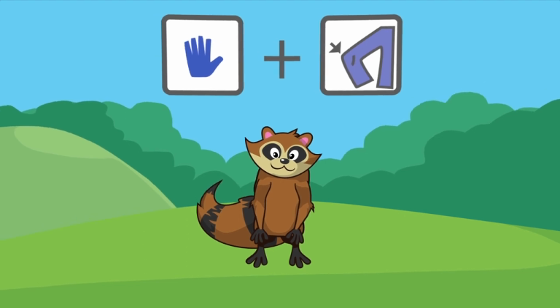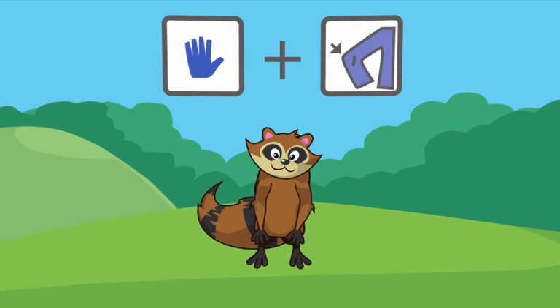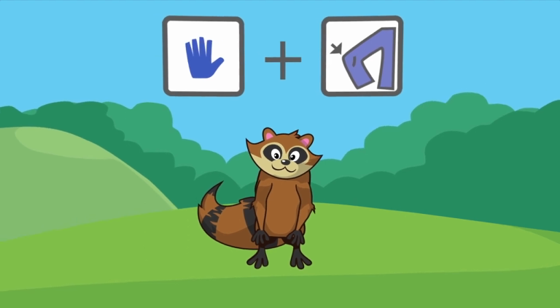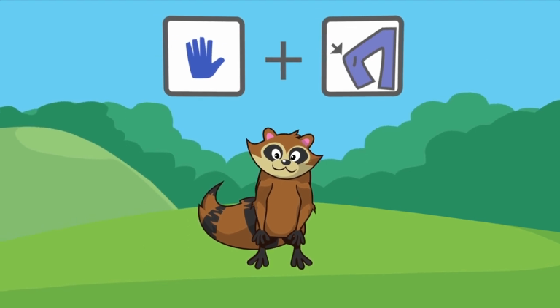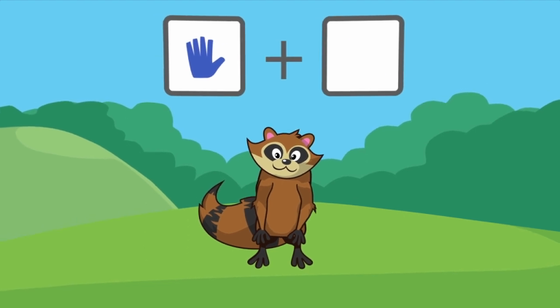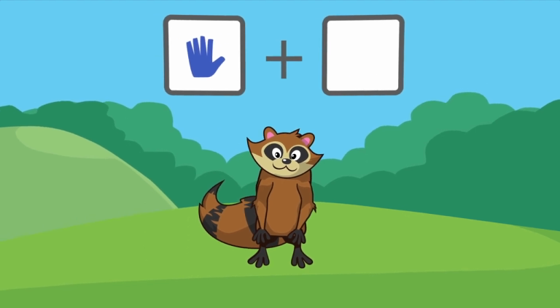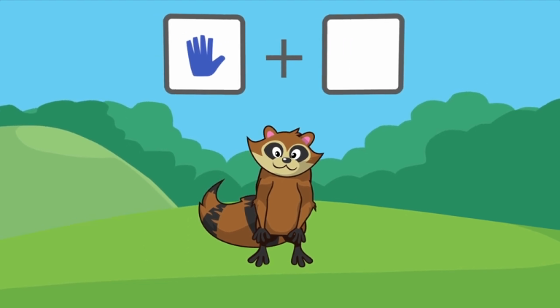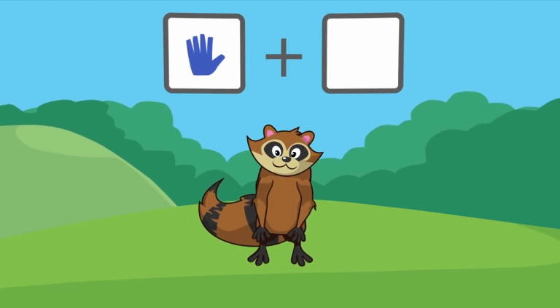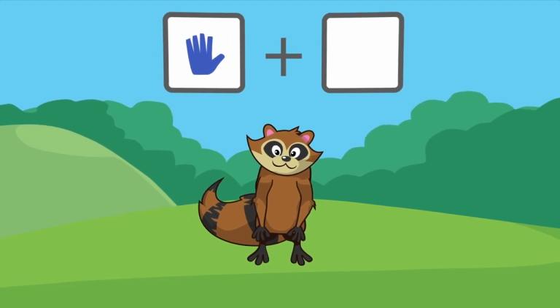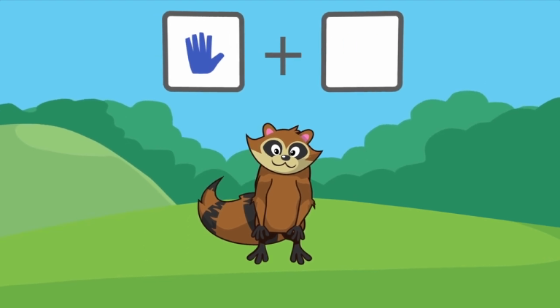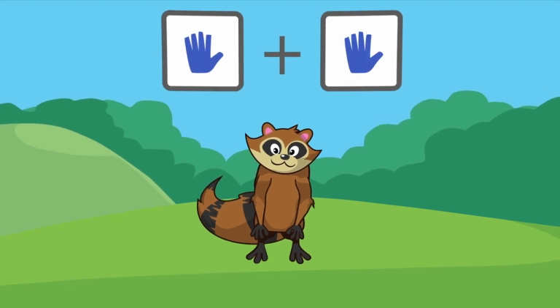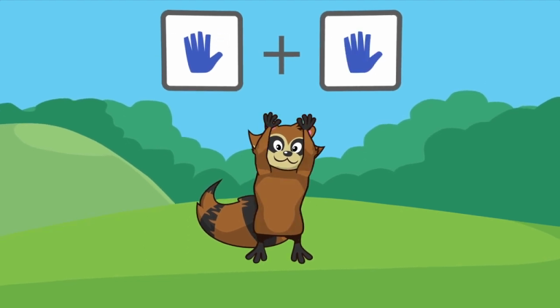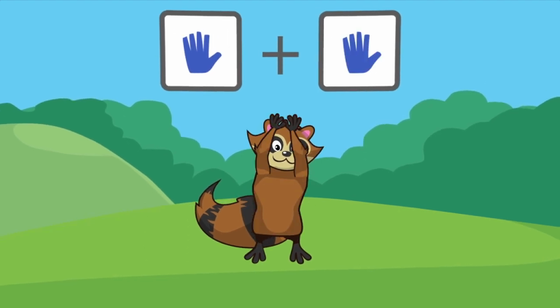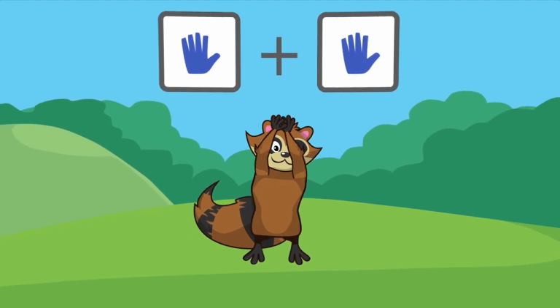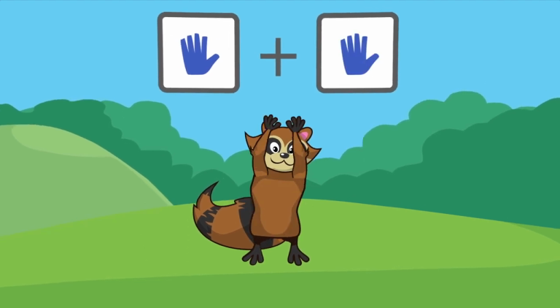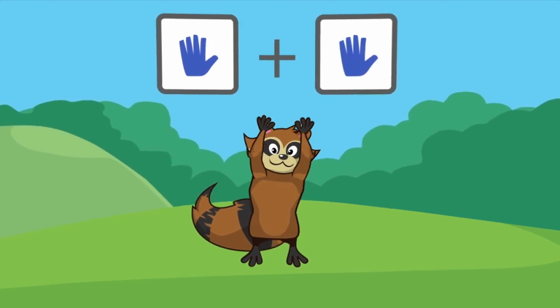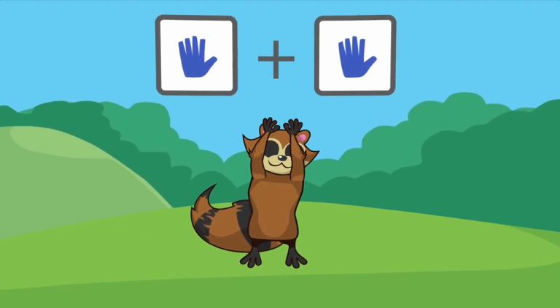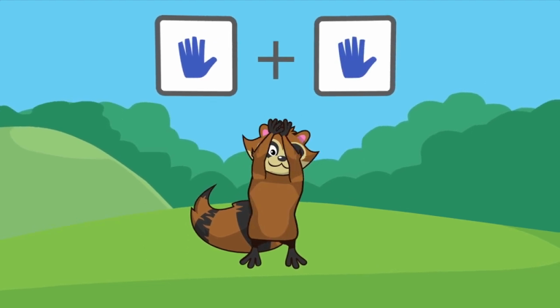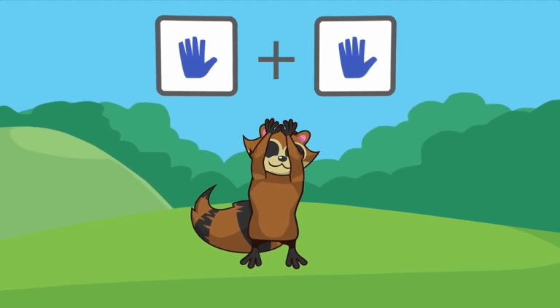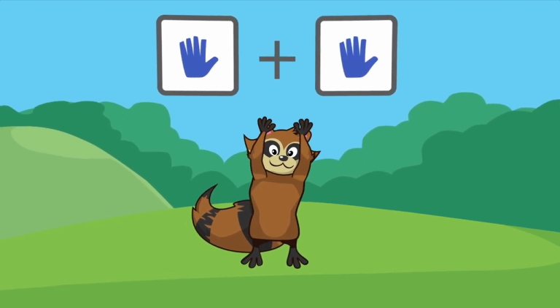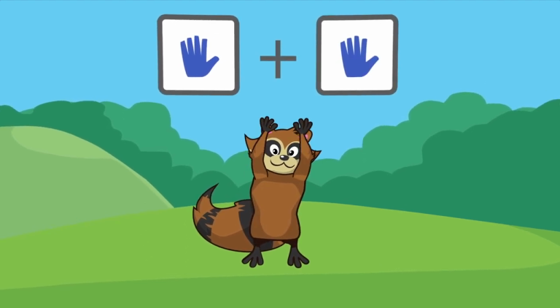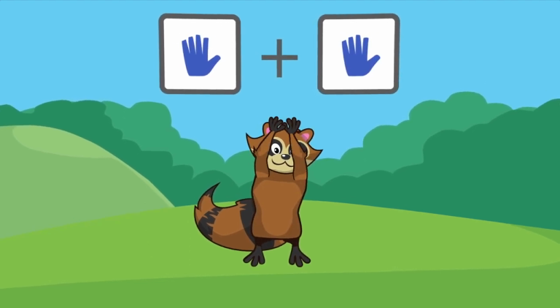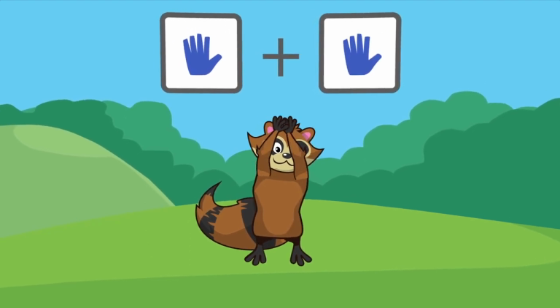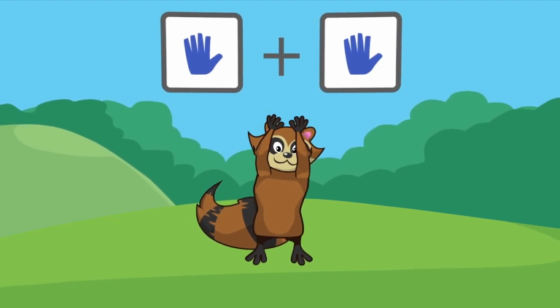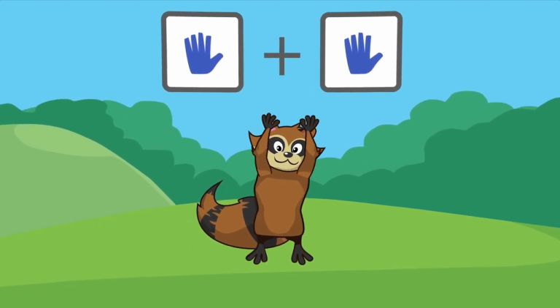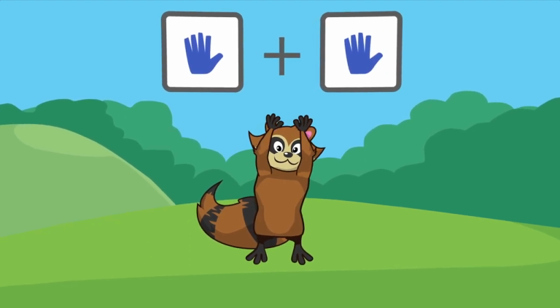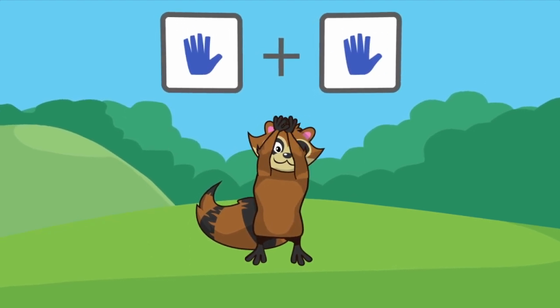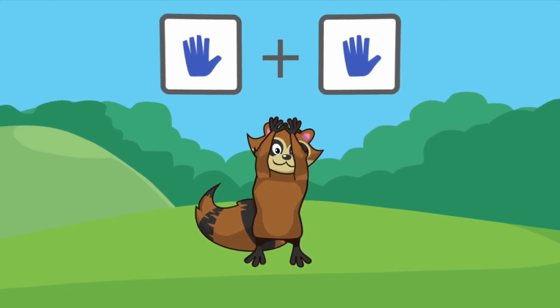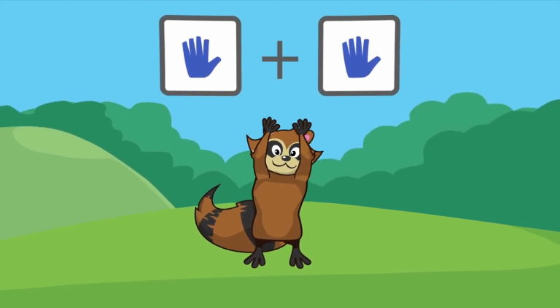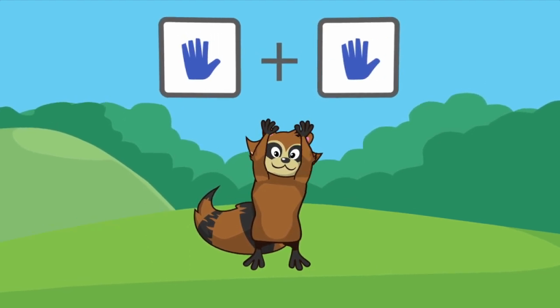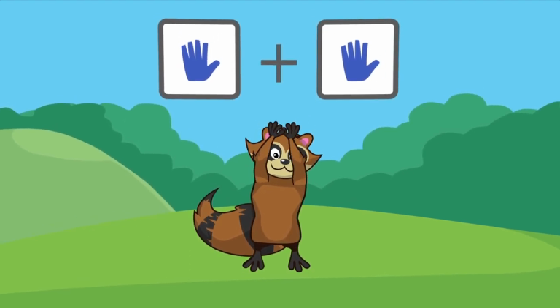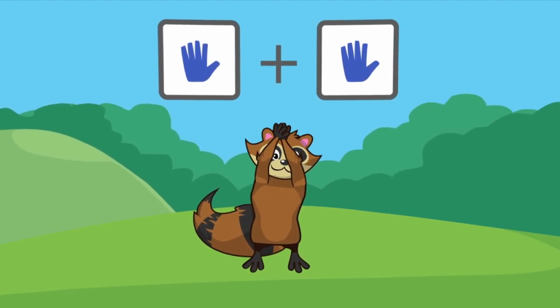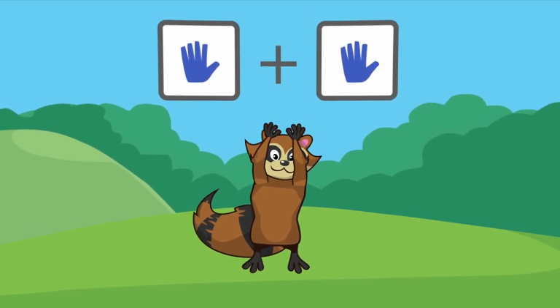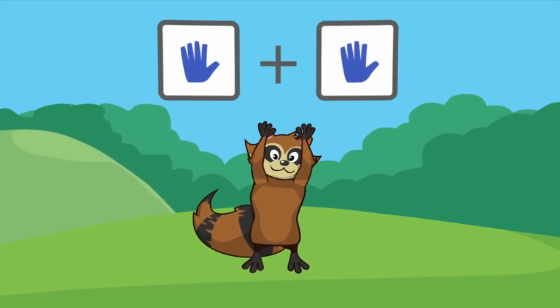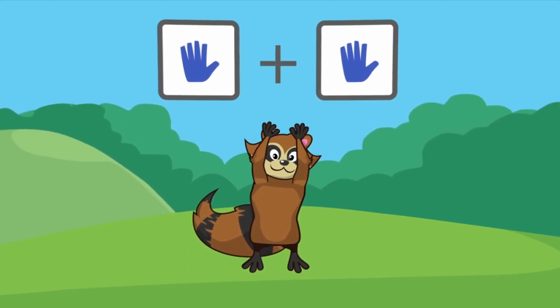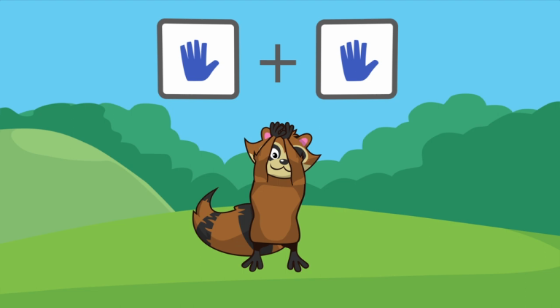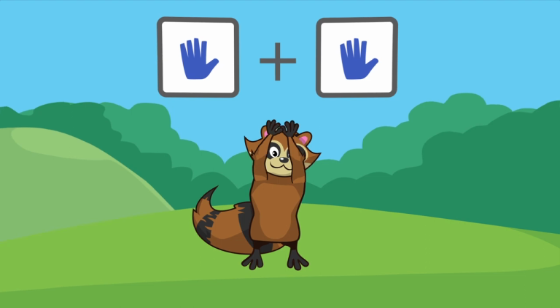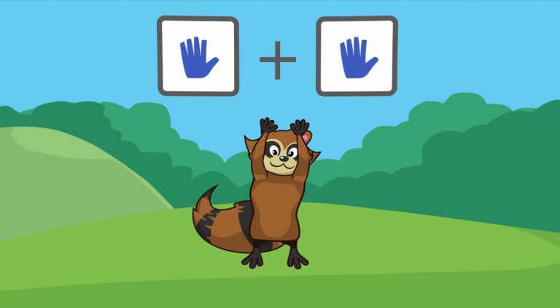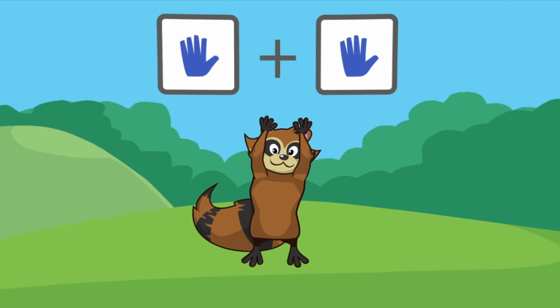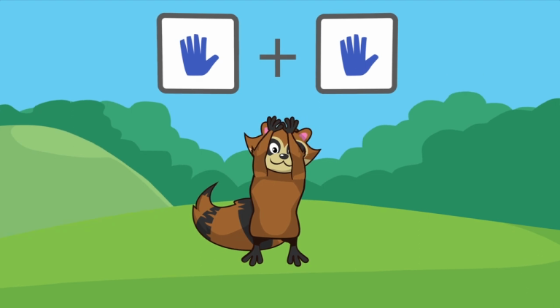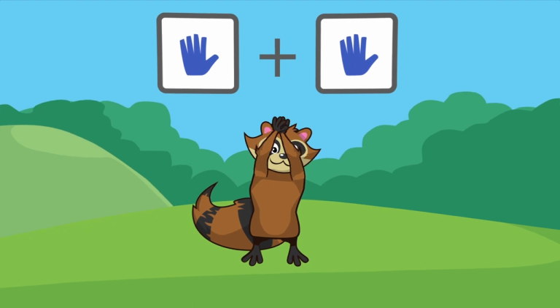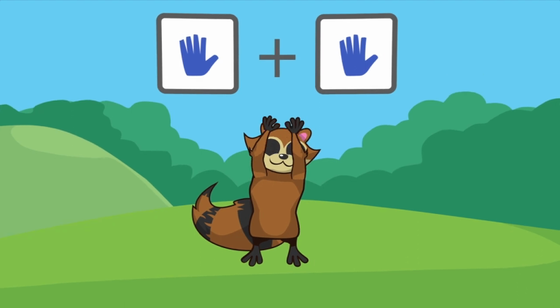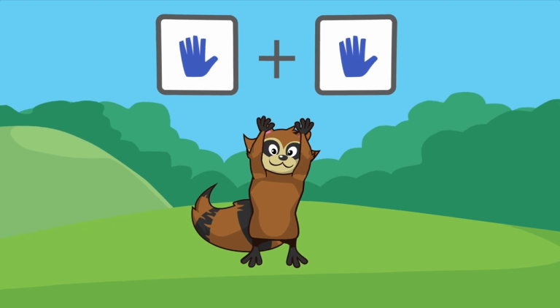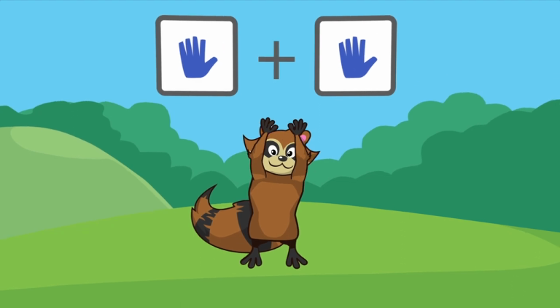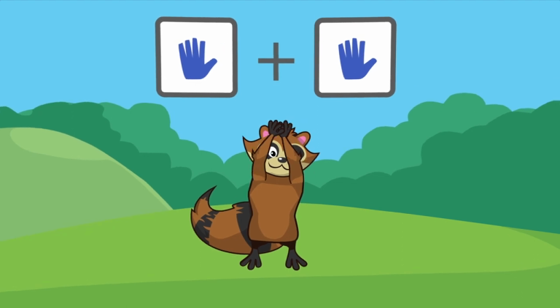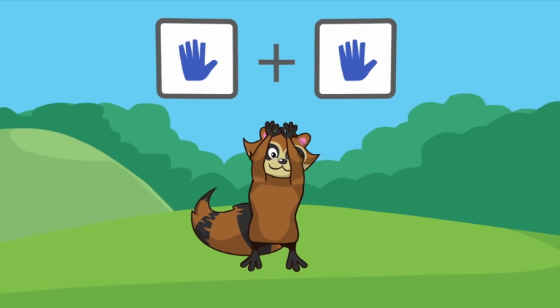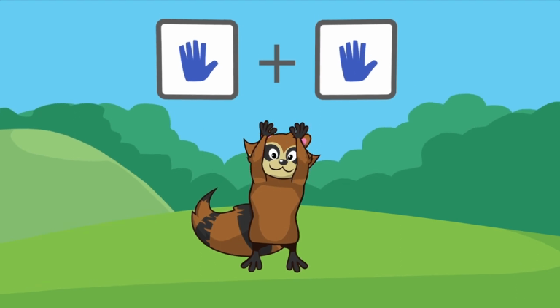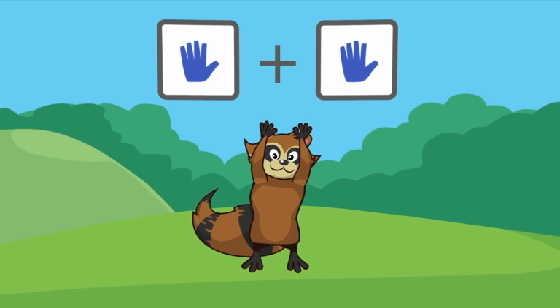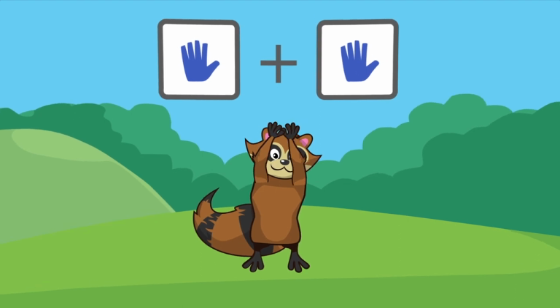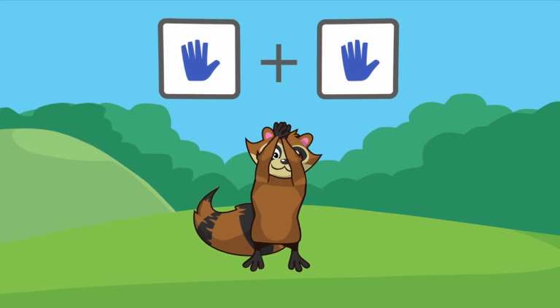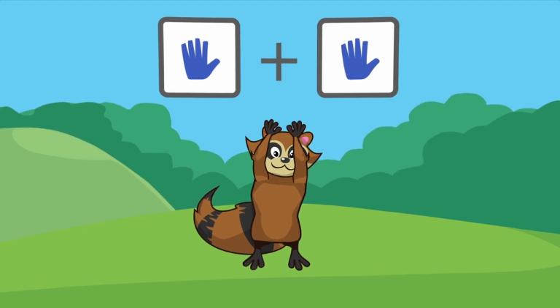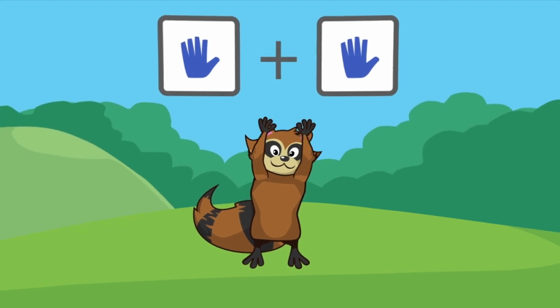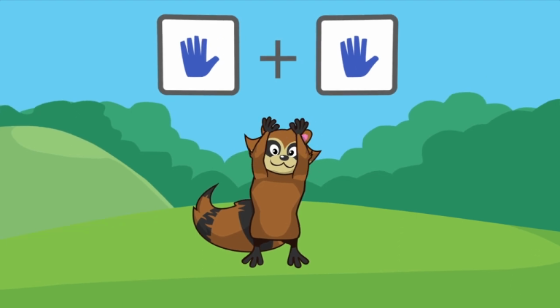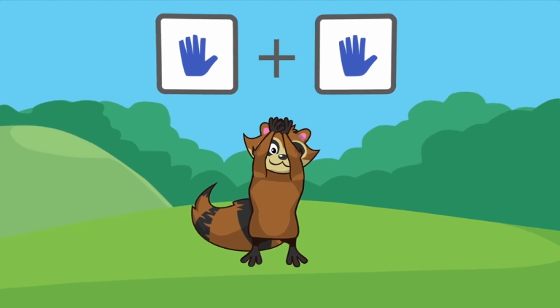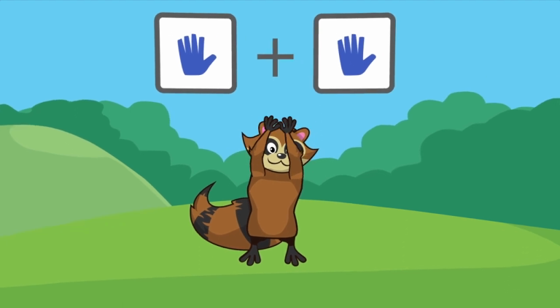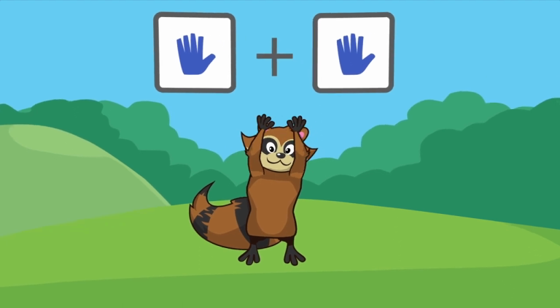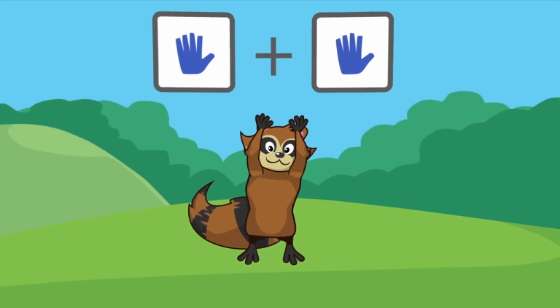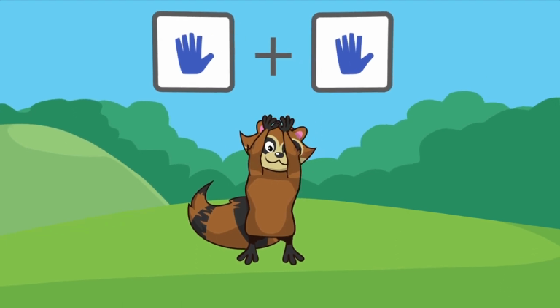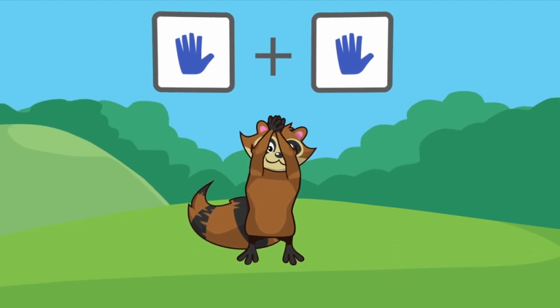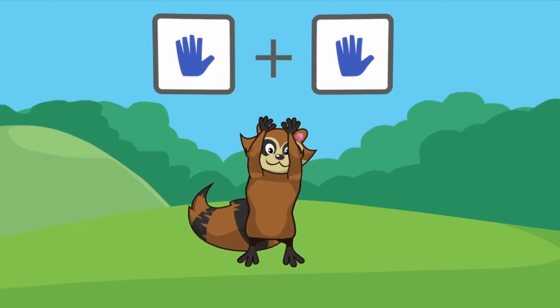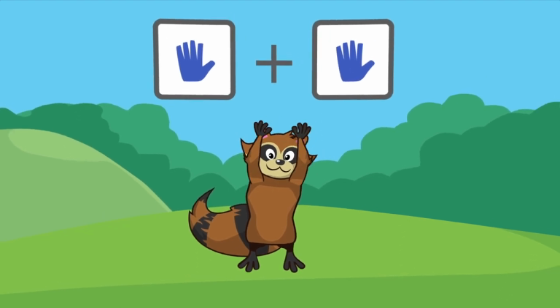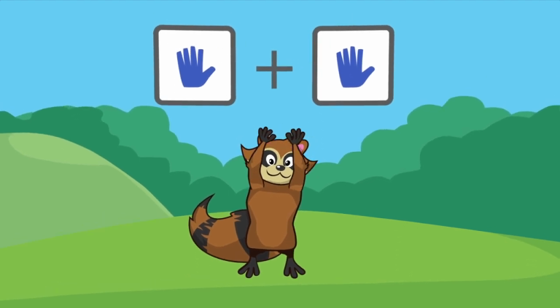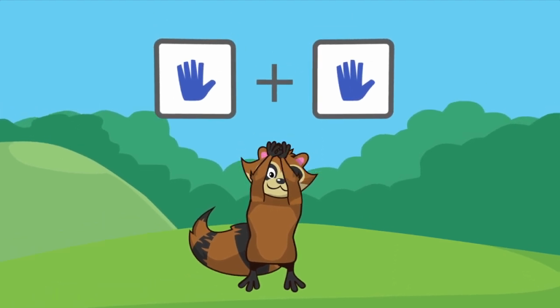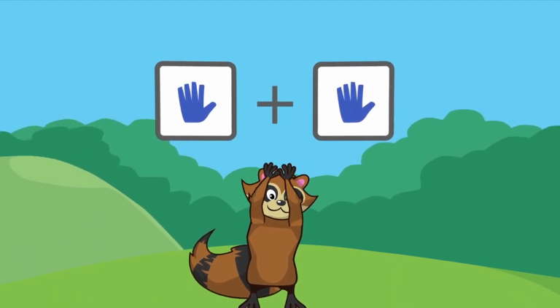Hand and Hand — put your hands together. Excellent!